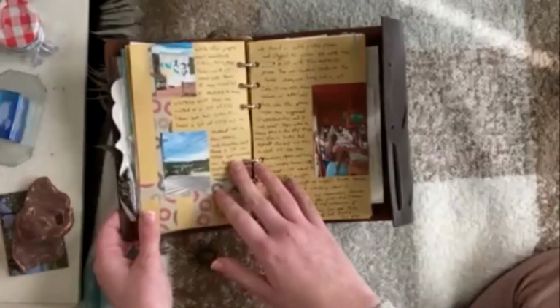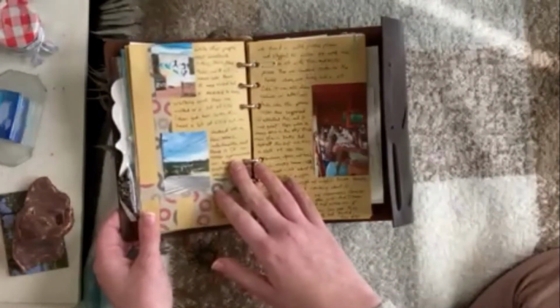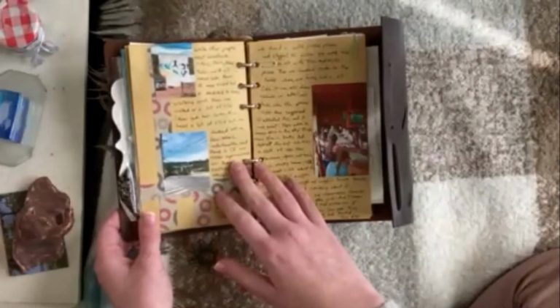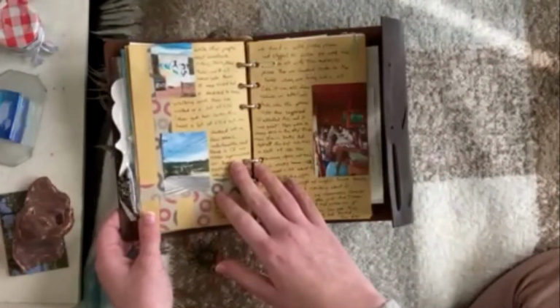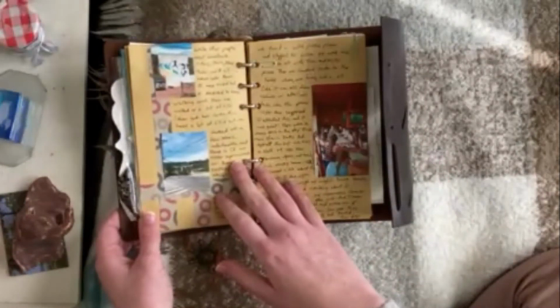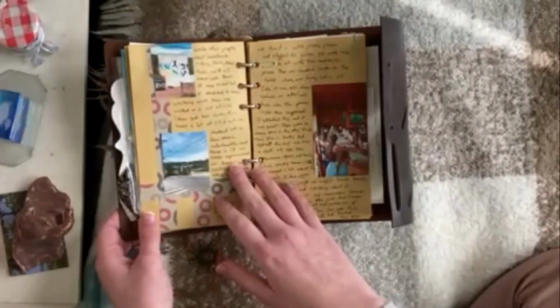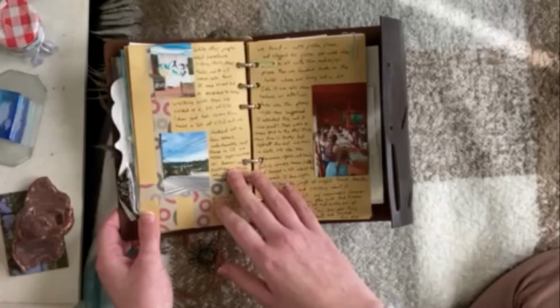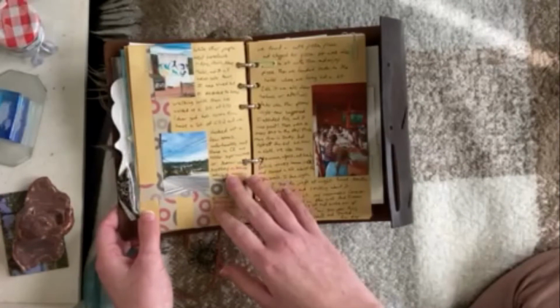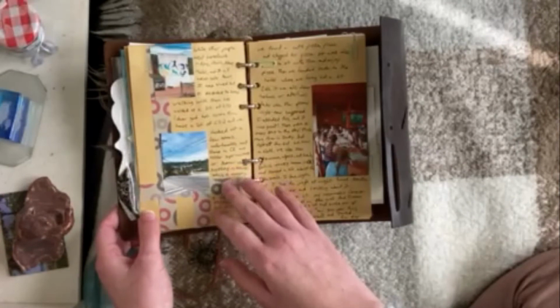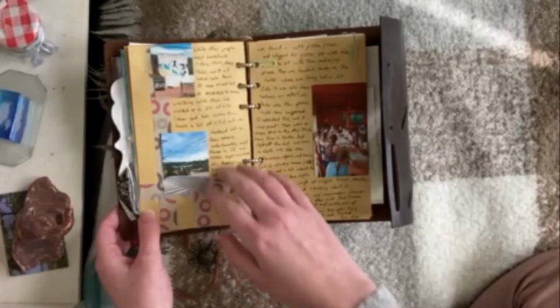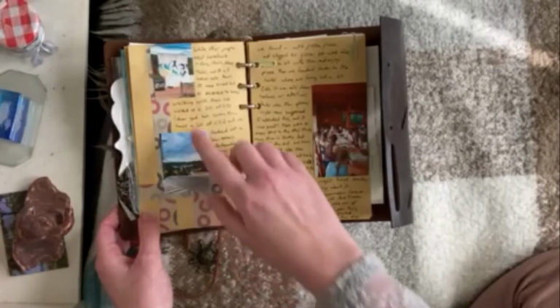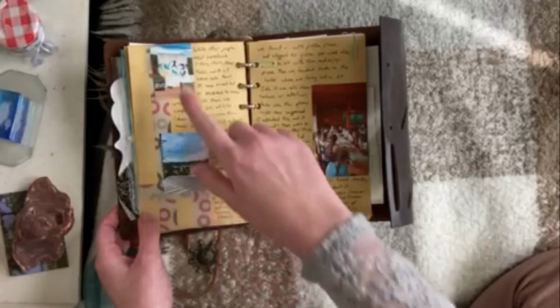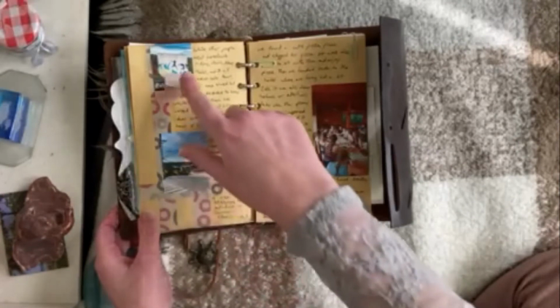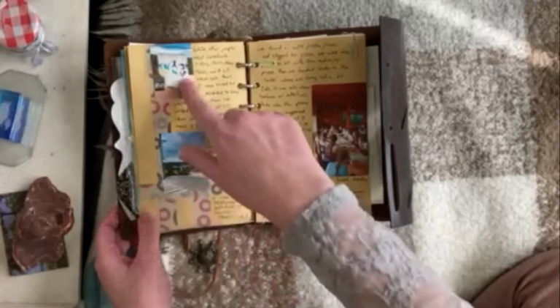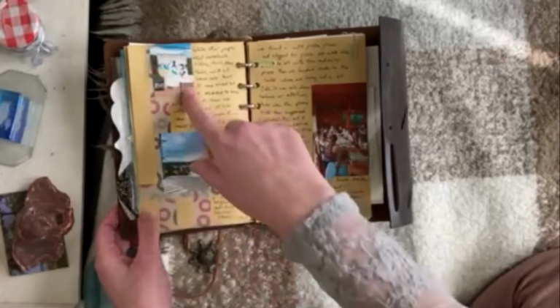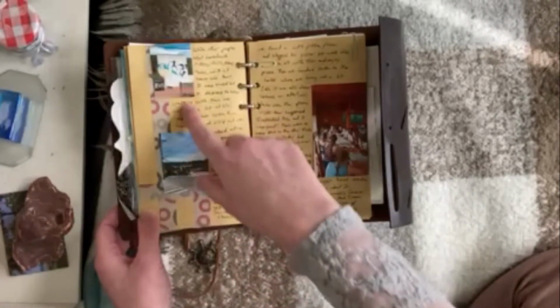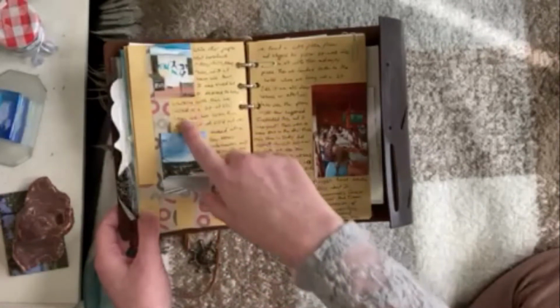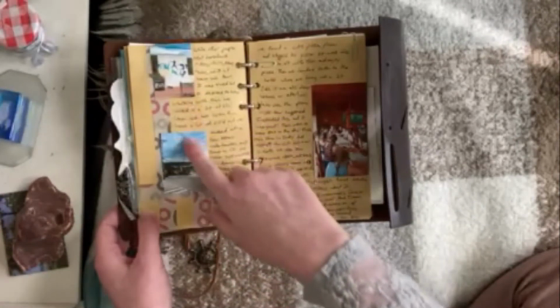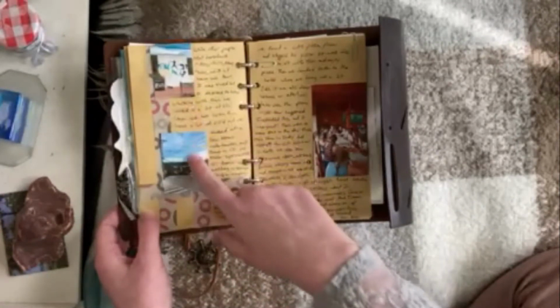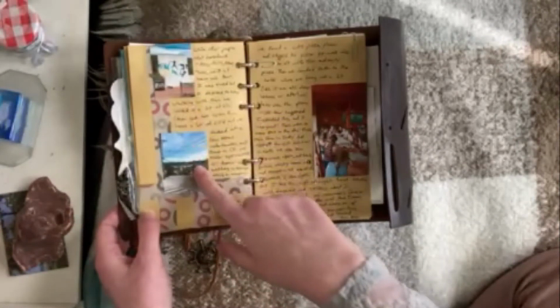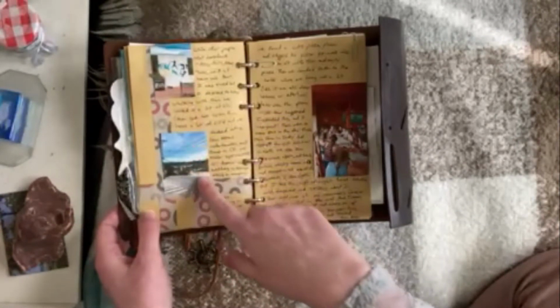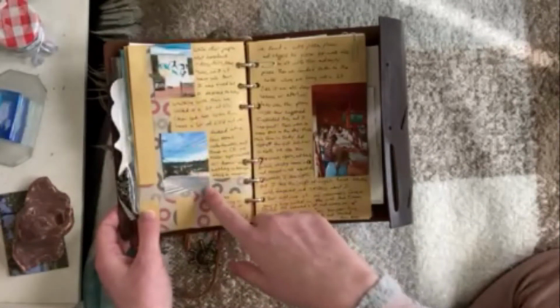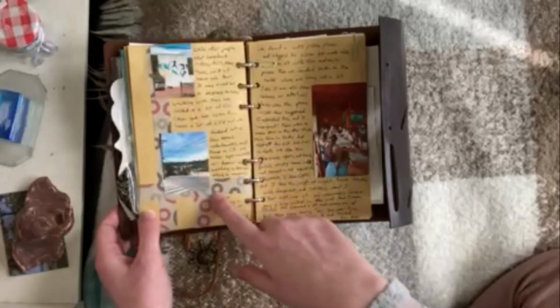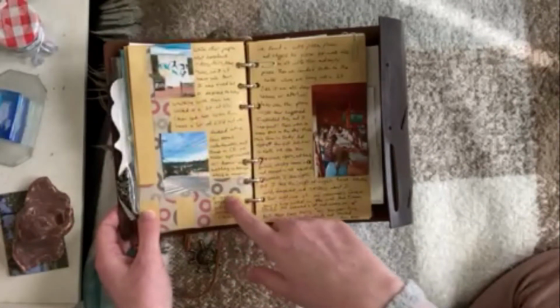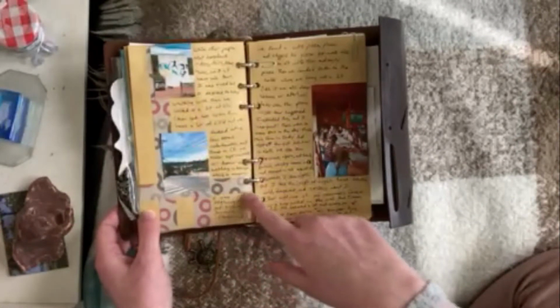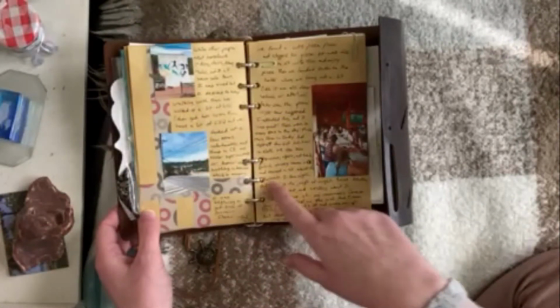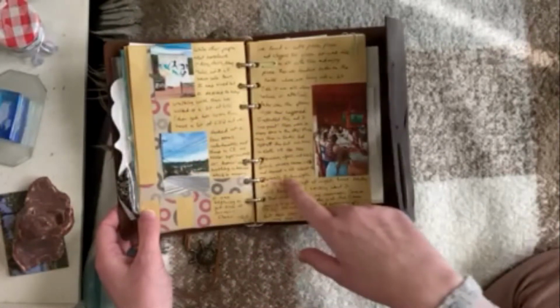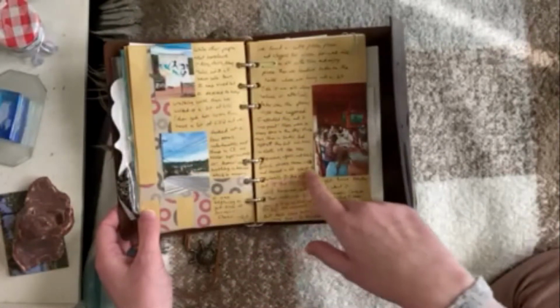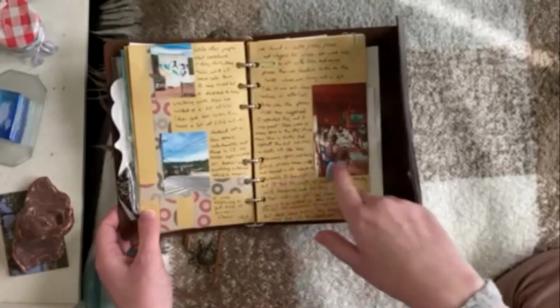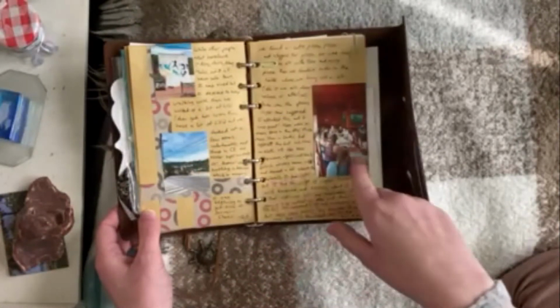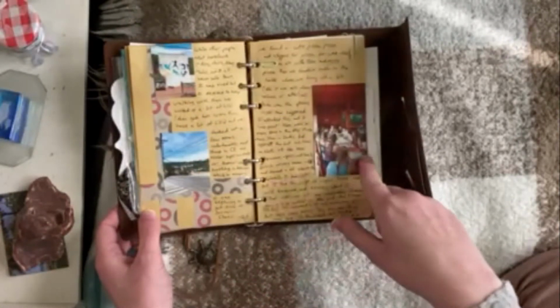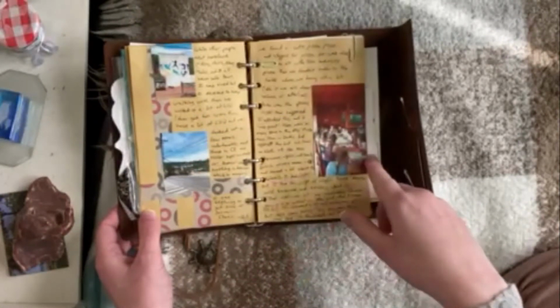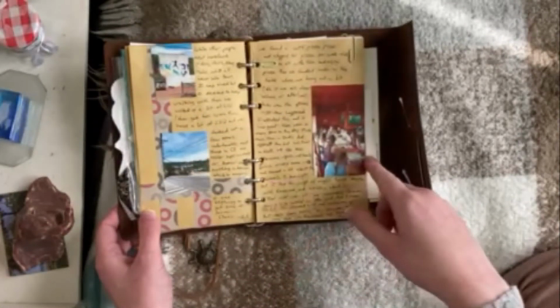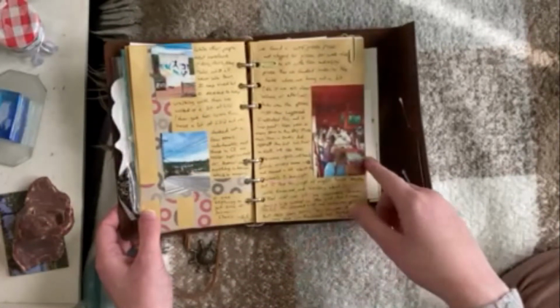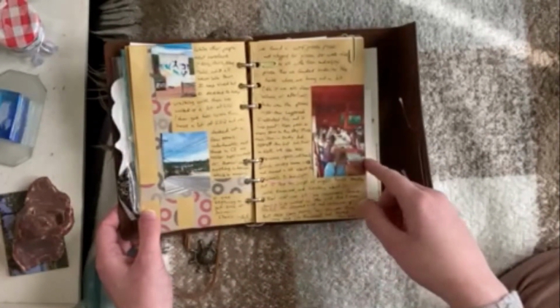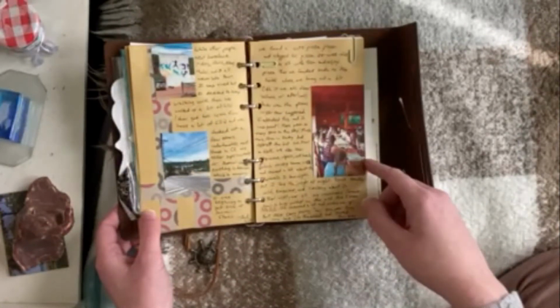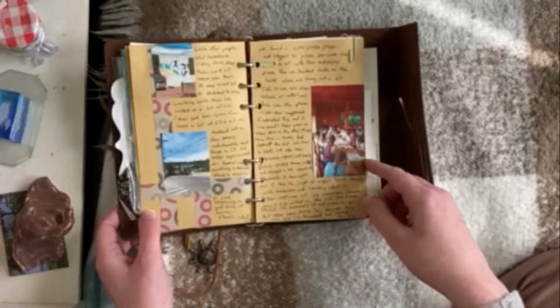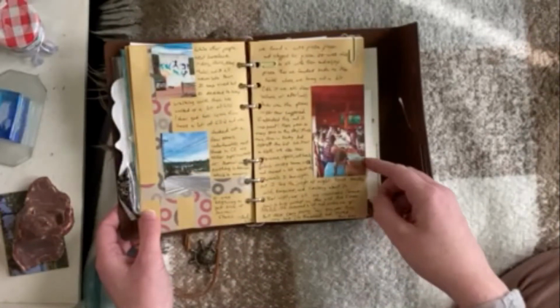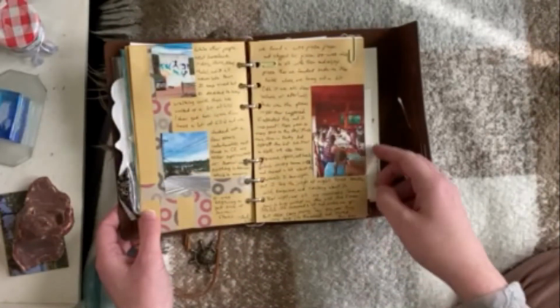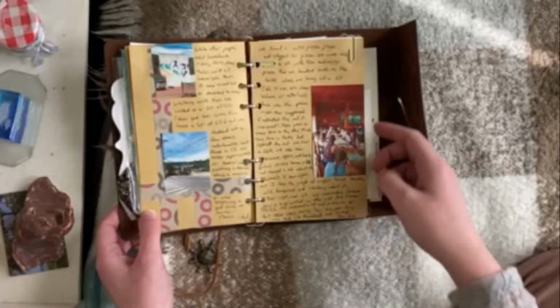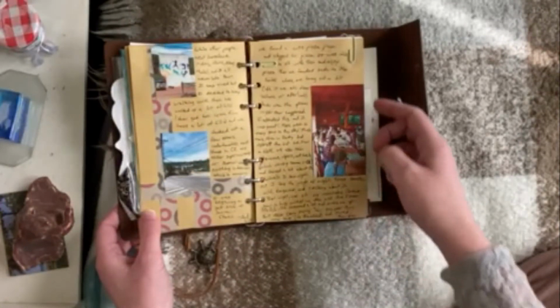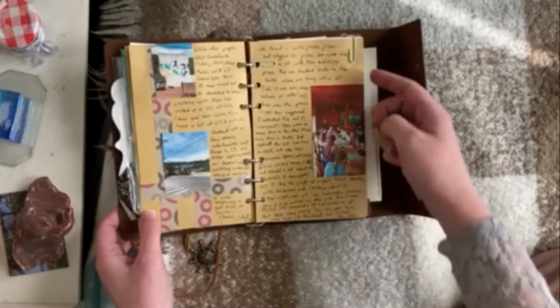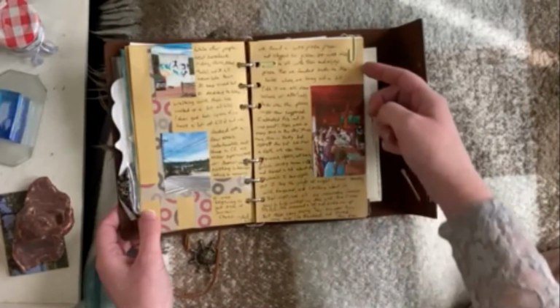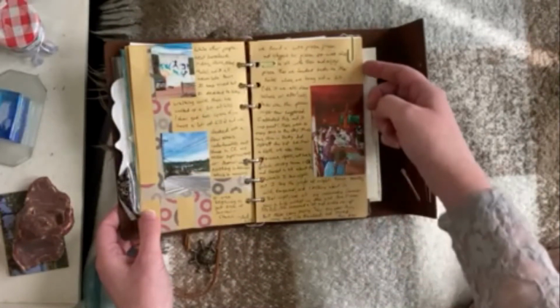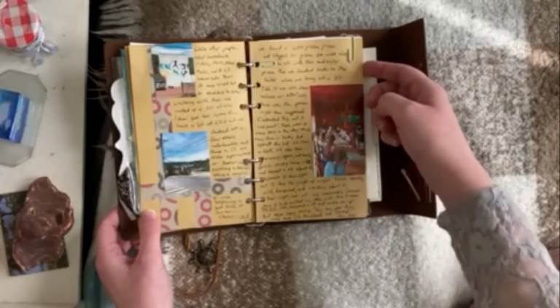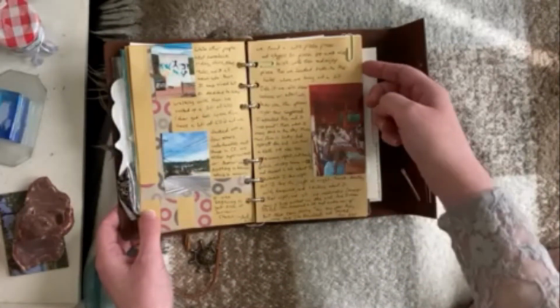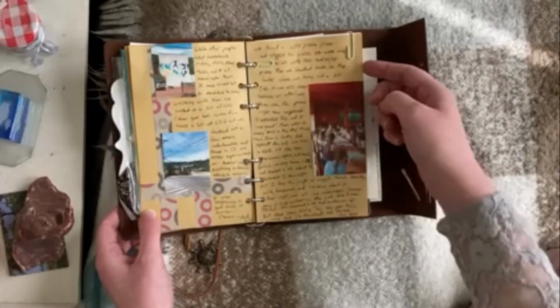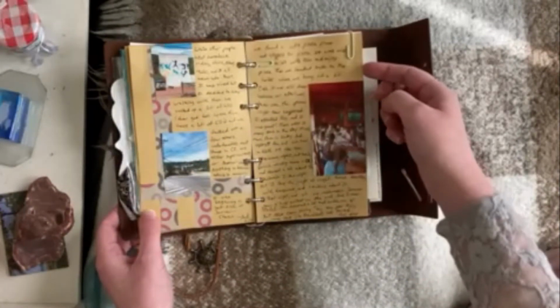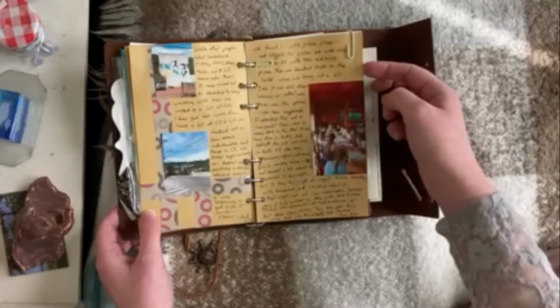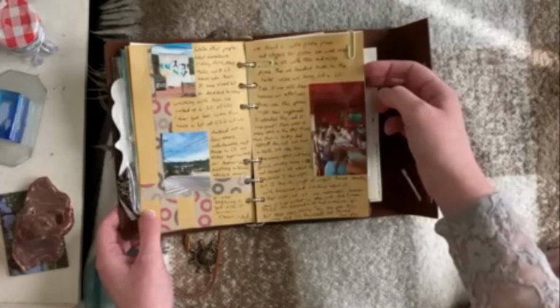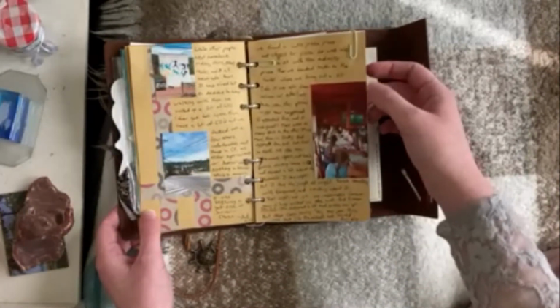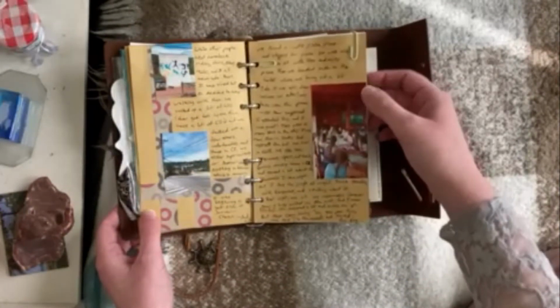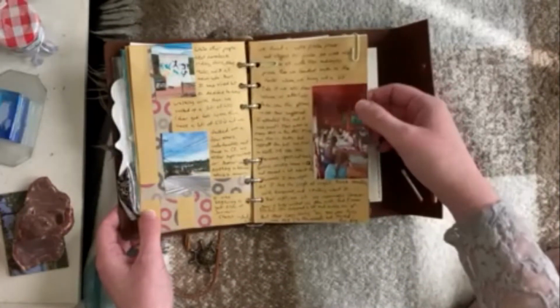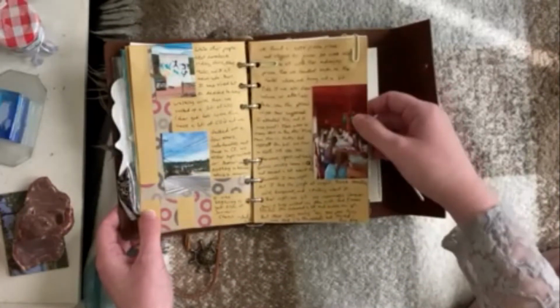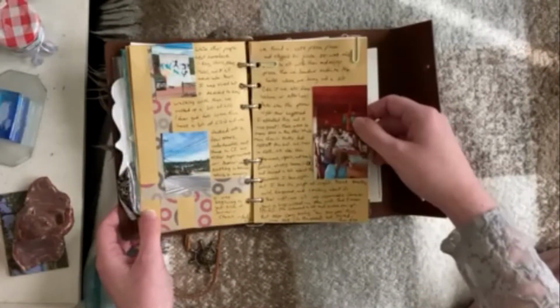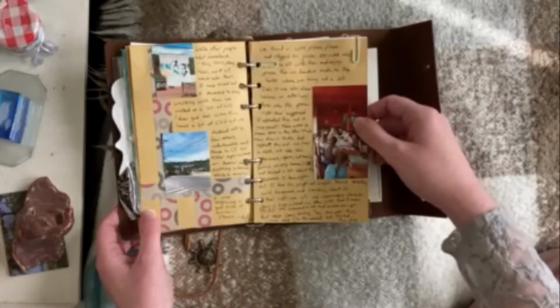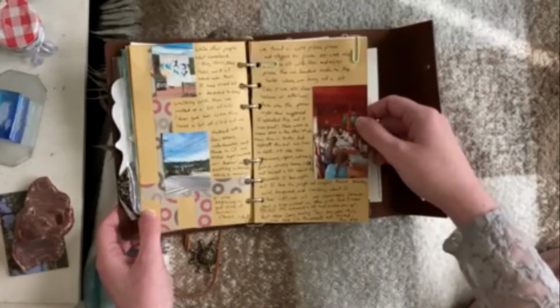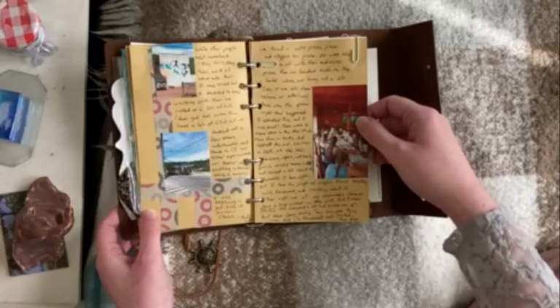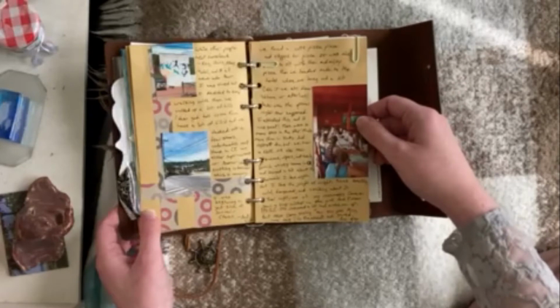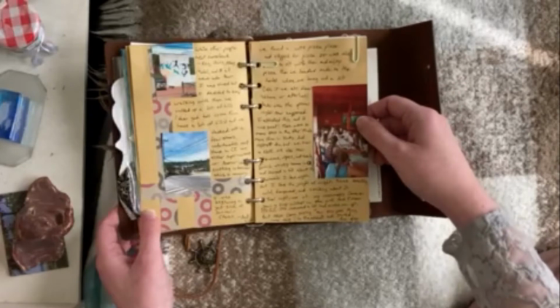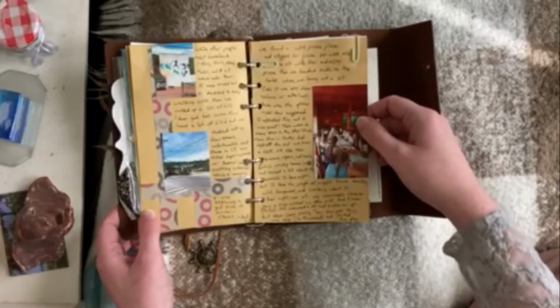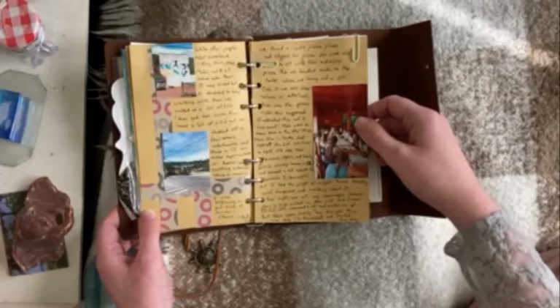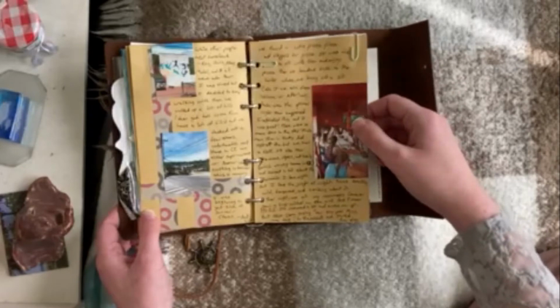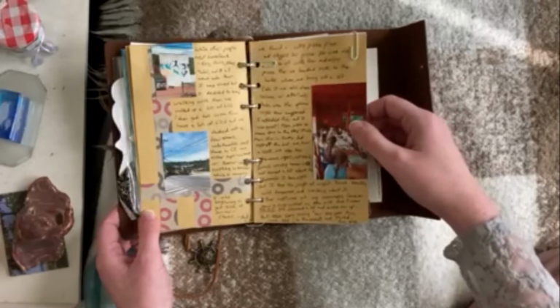I also use a lot of washi tape to diversify the way my journal looks, which is always a nice touch as well.